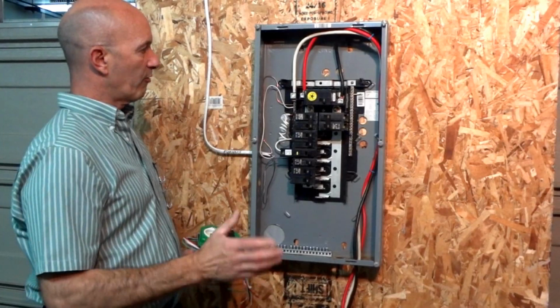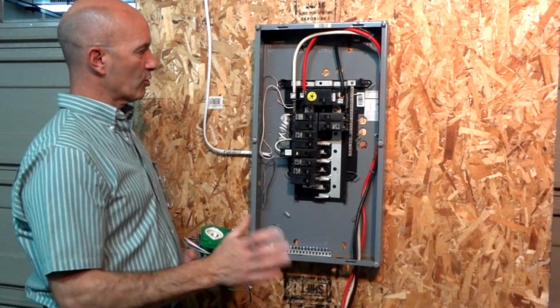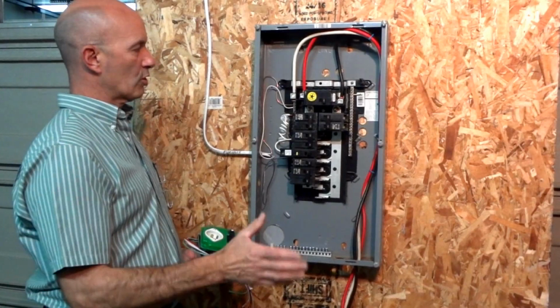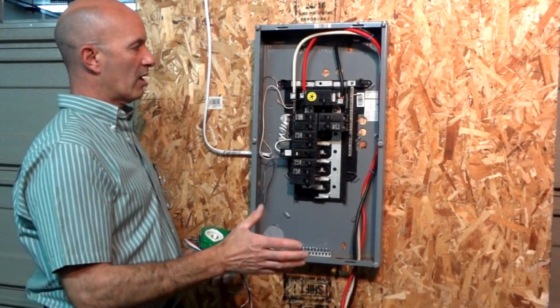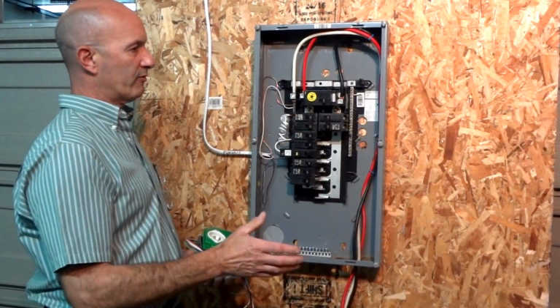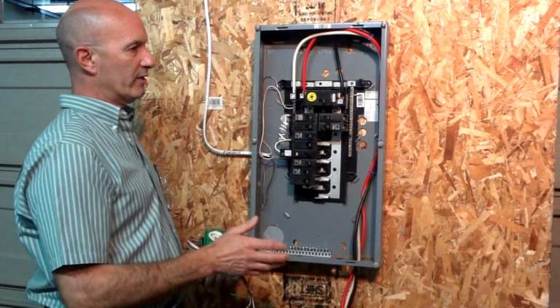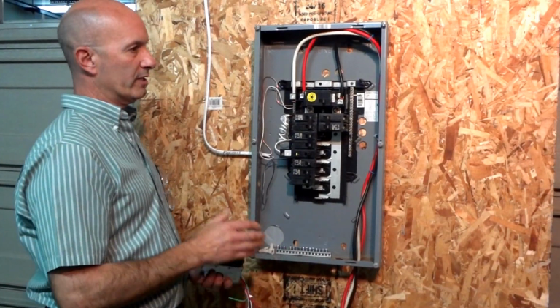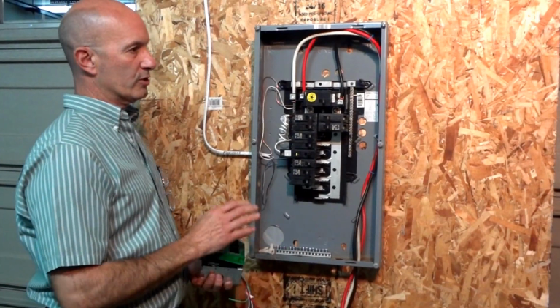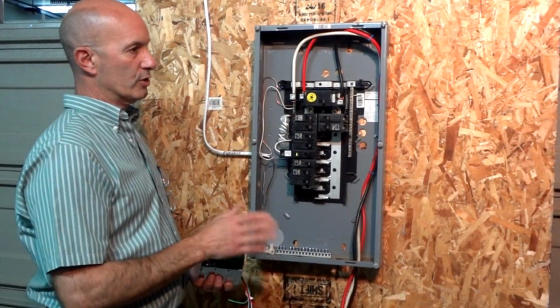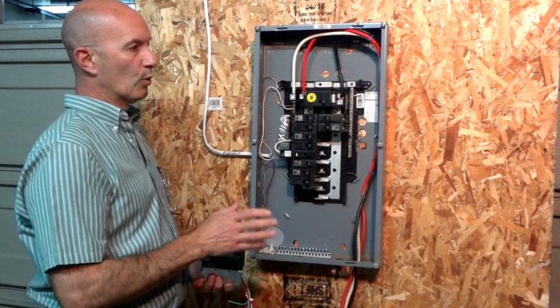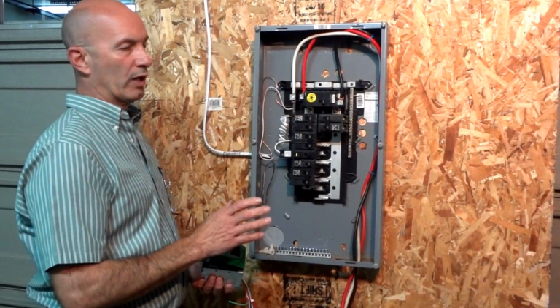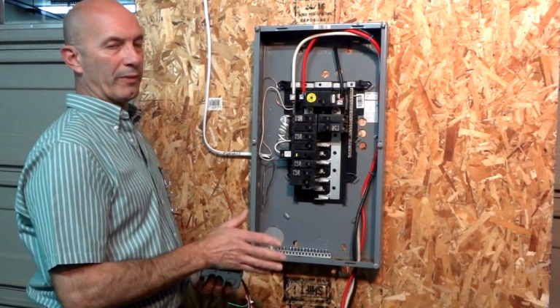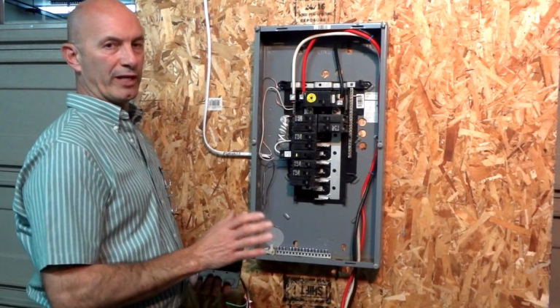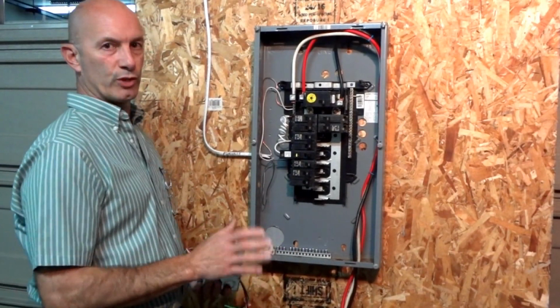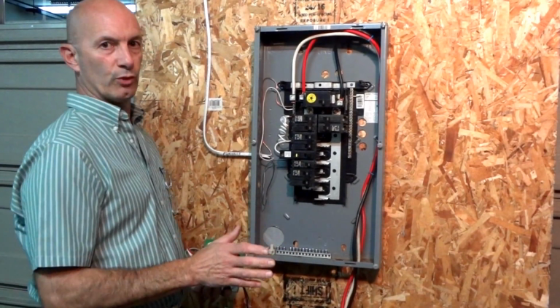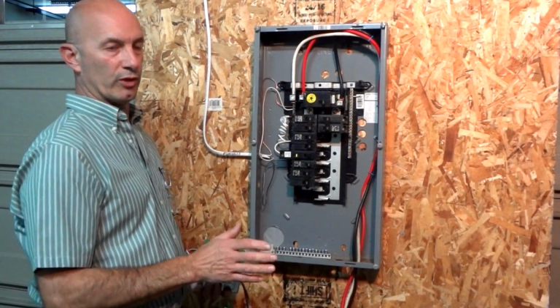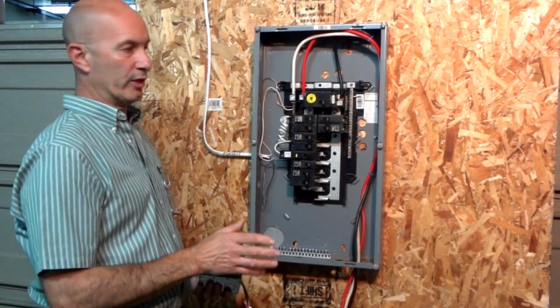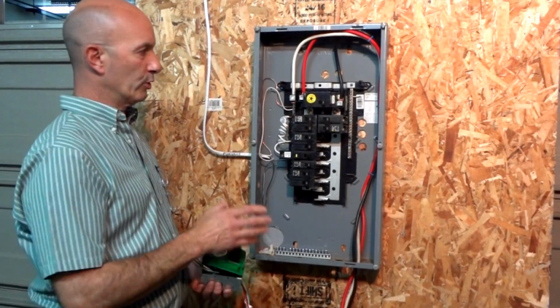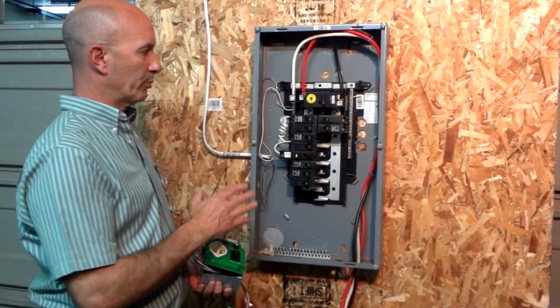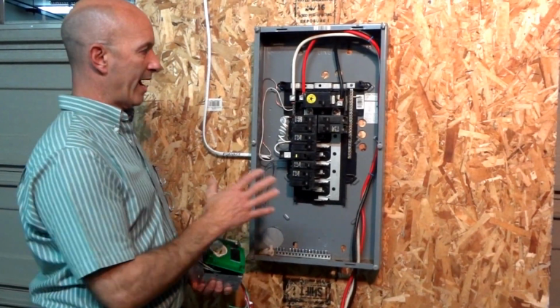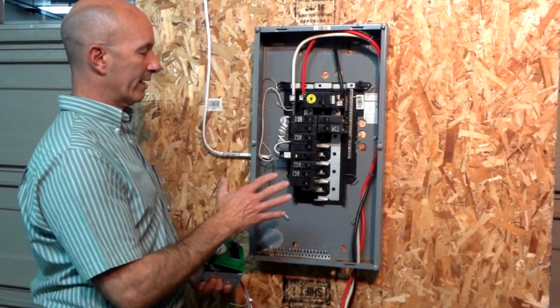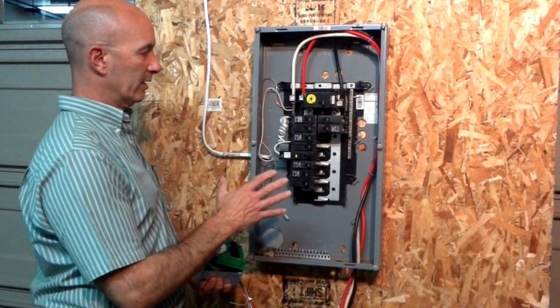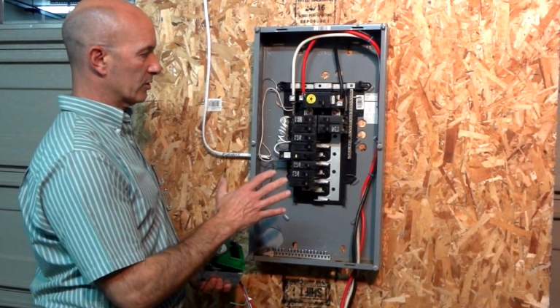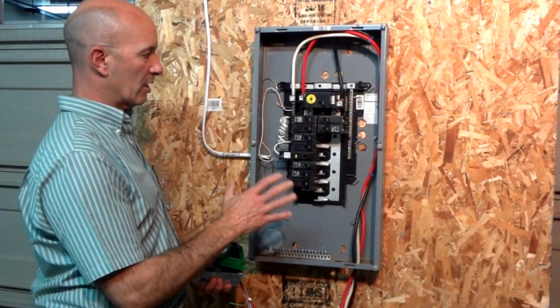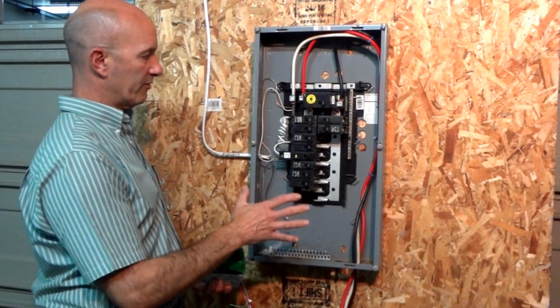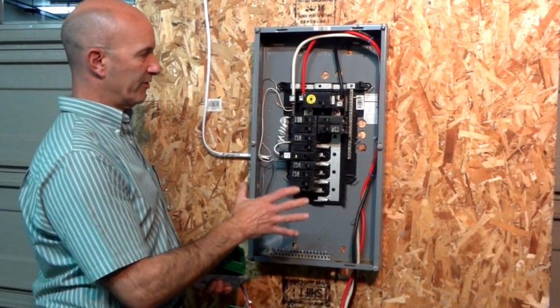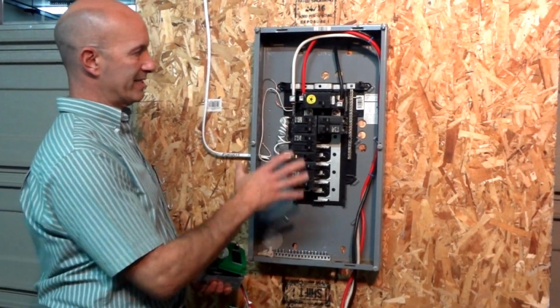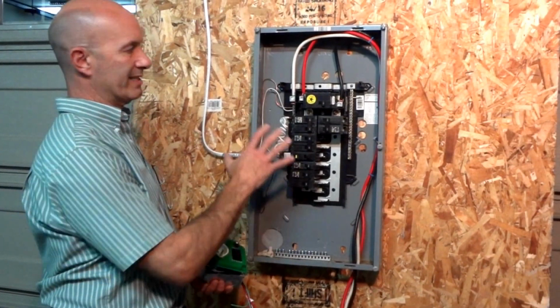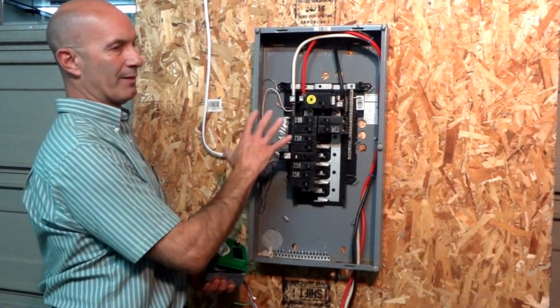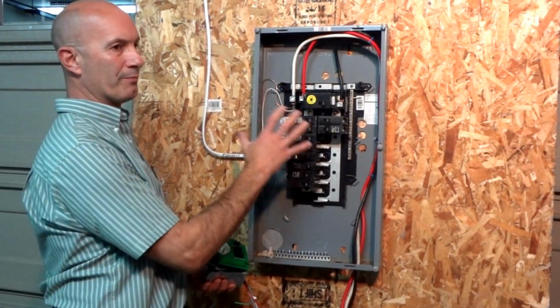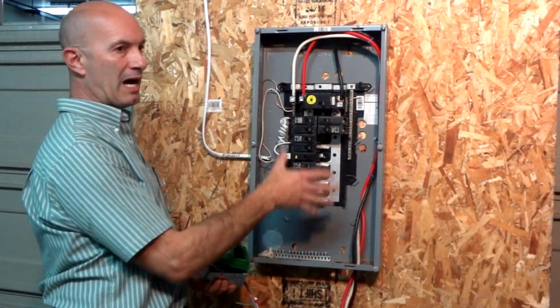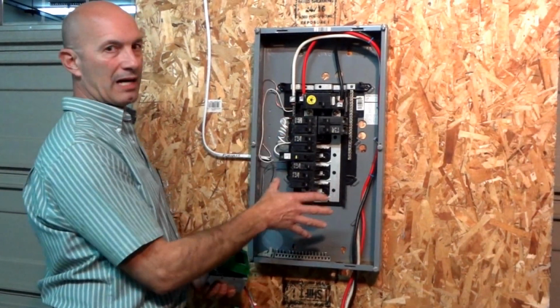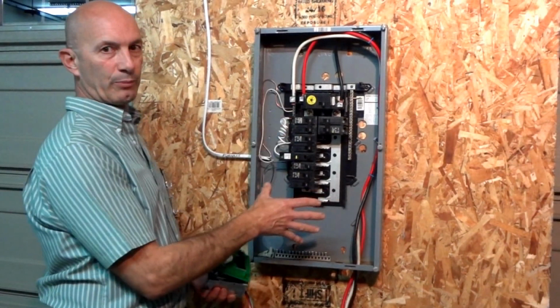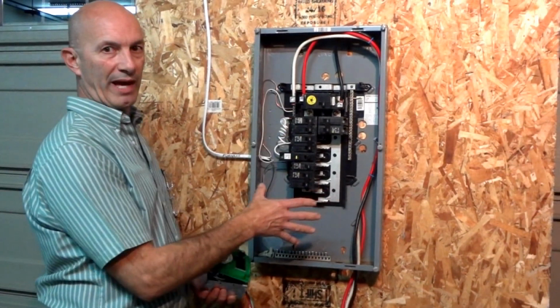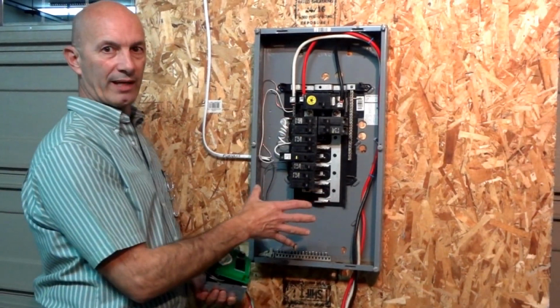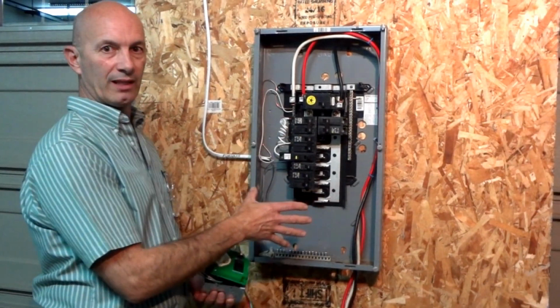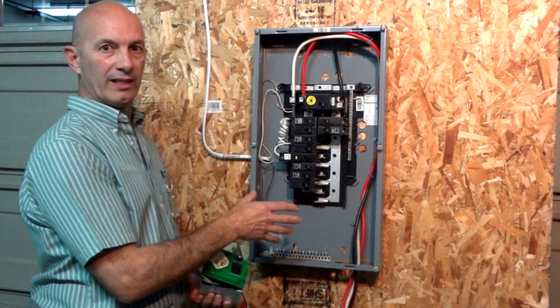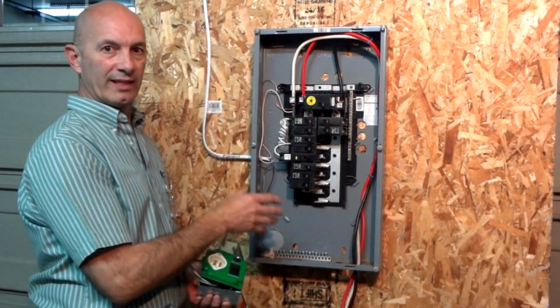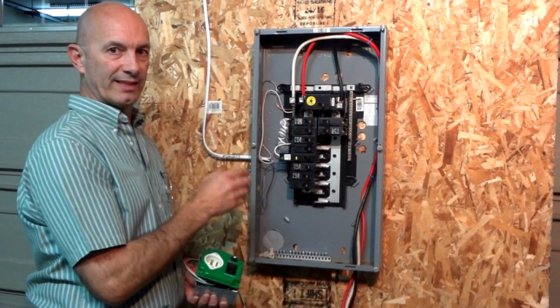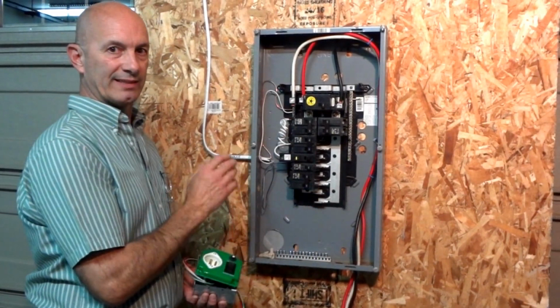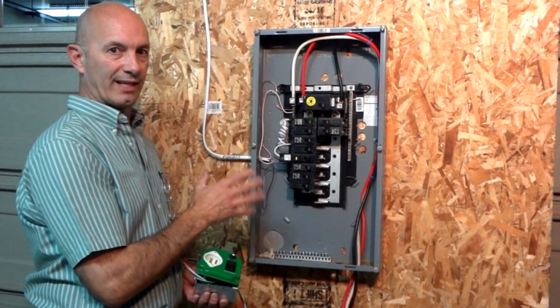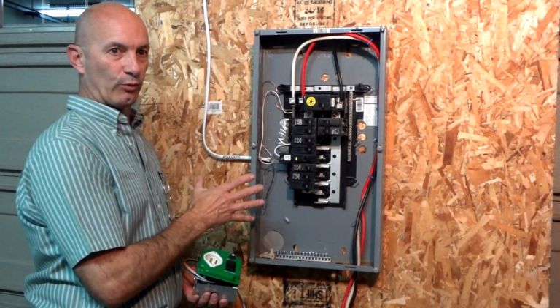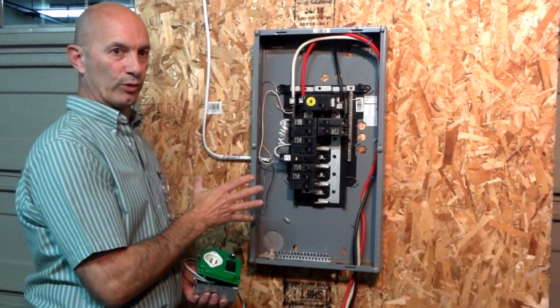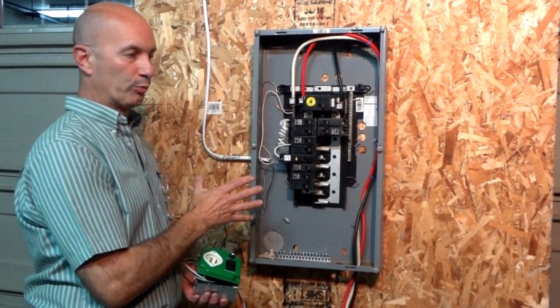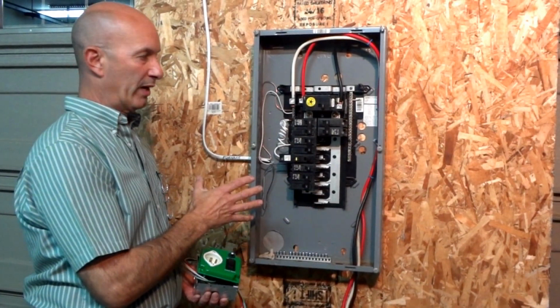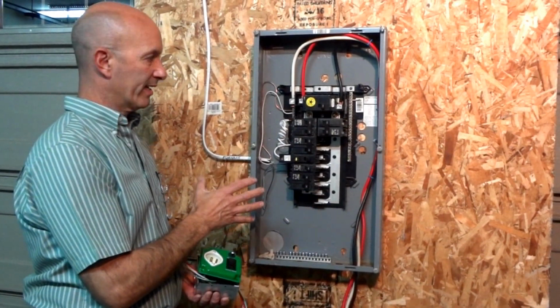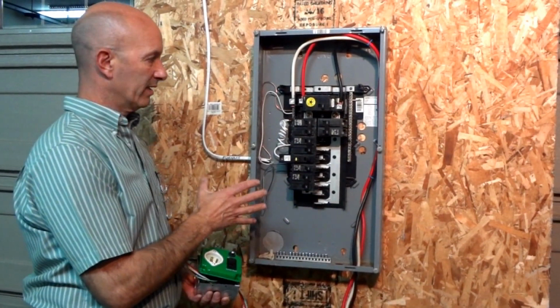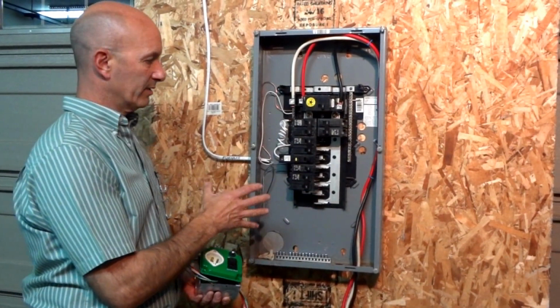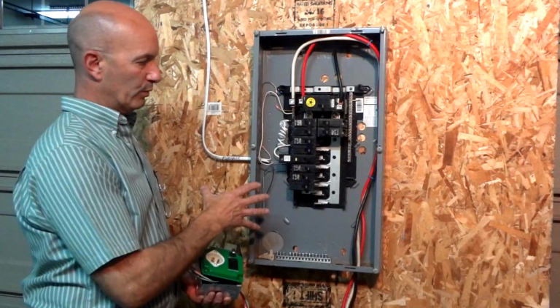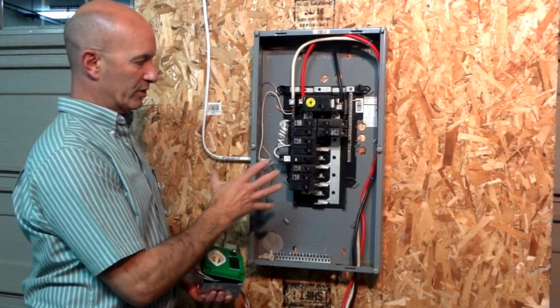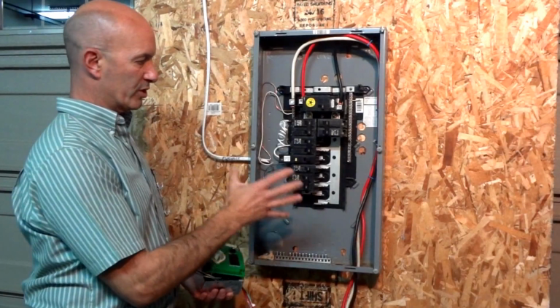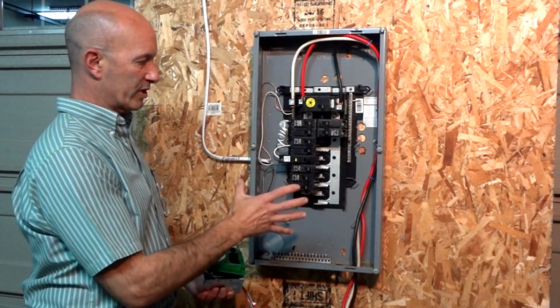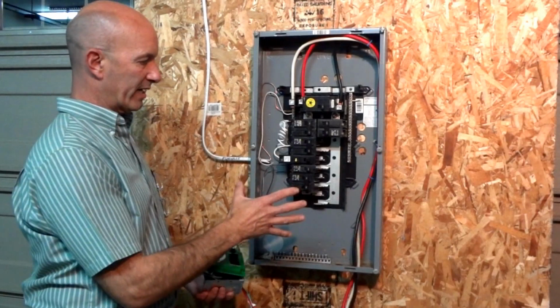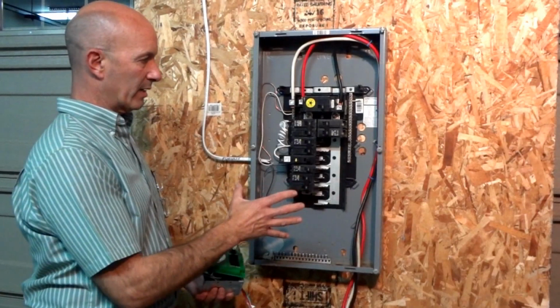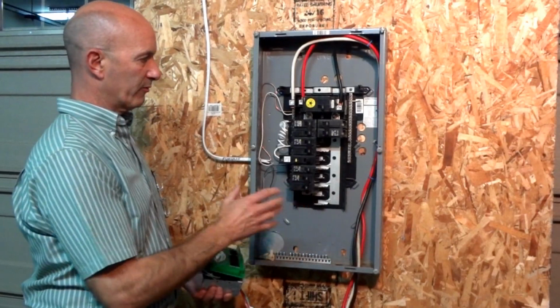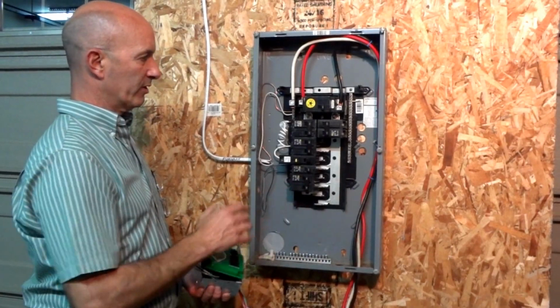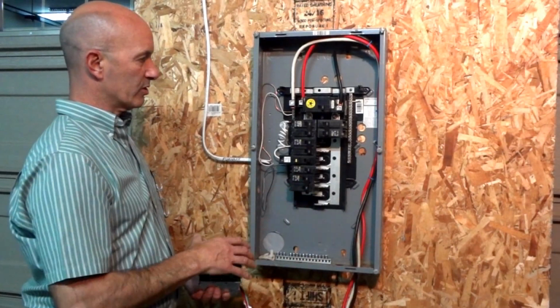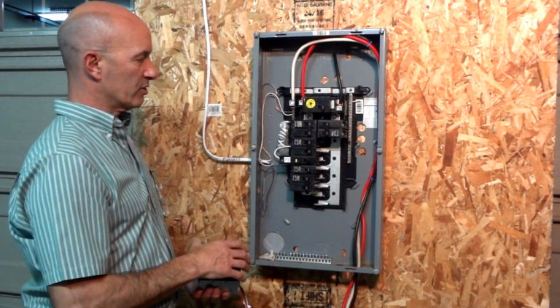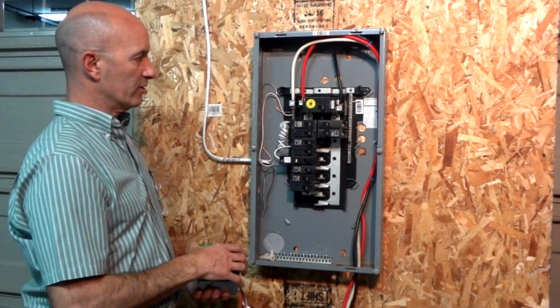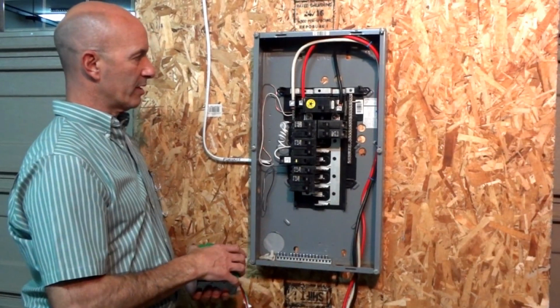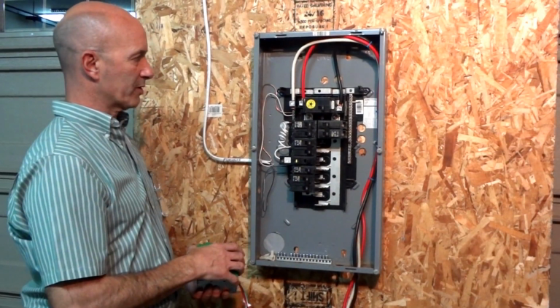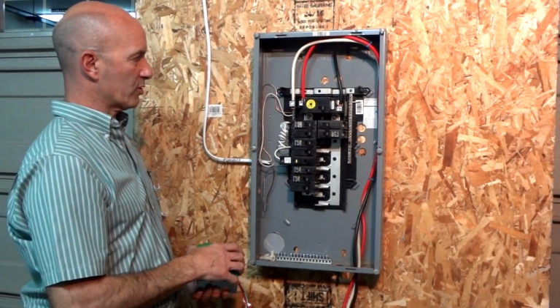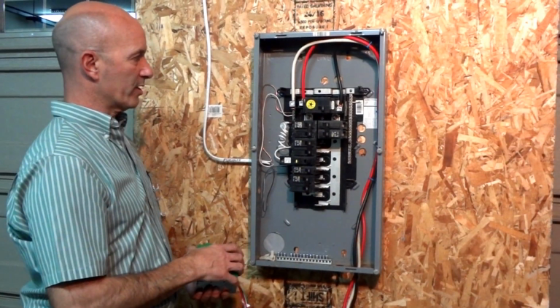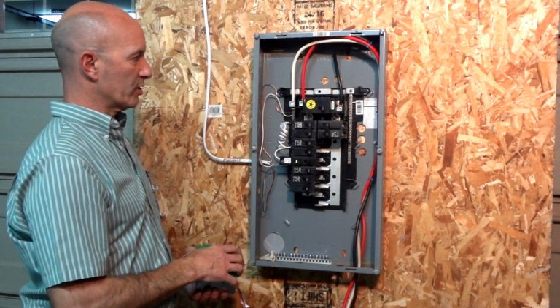First off, you want to make sure that your panel is off. This is a mock panel — it's not a real panel — we just set it up for this demonstration.